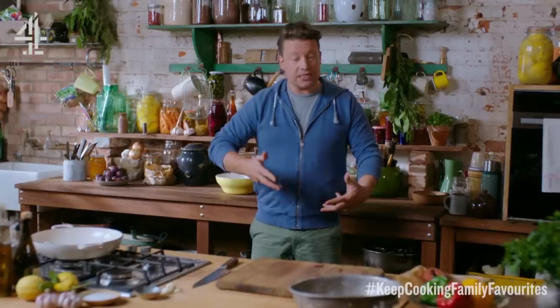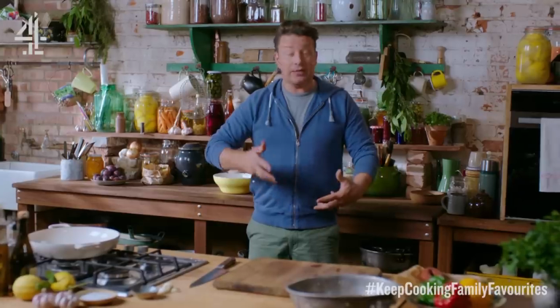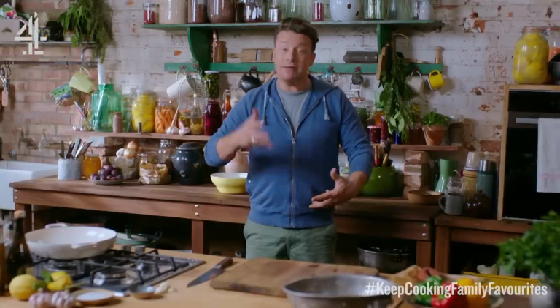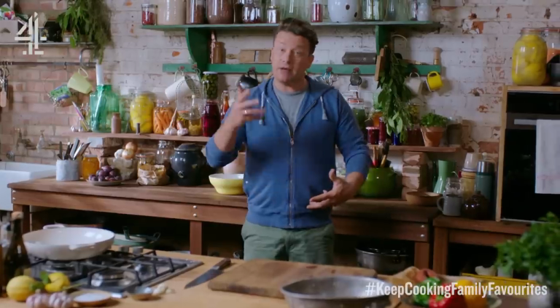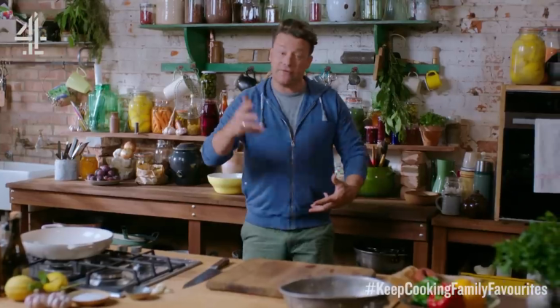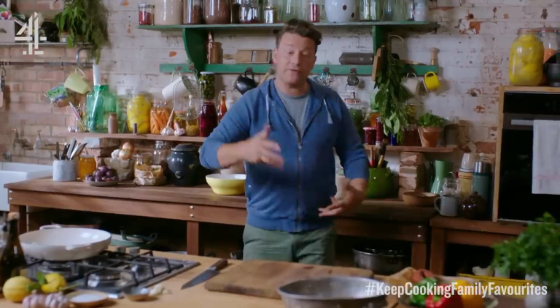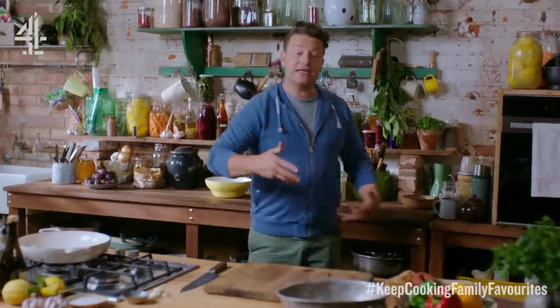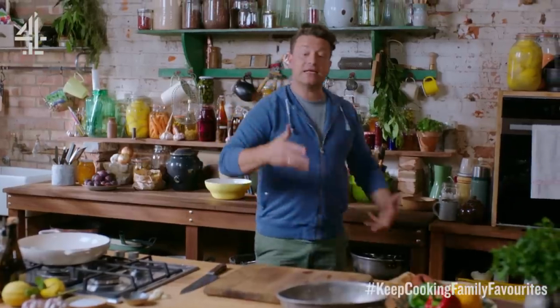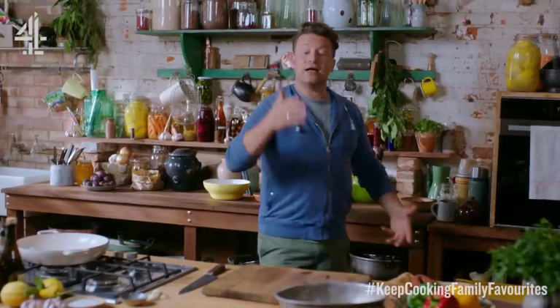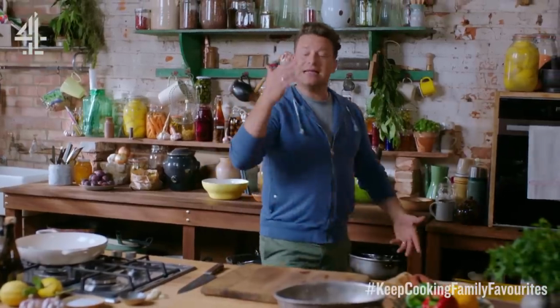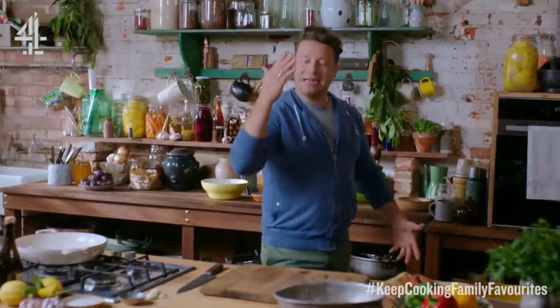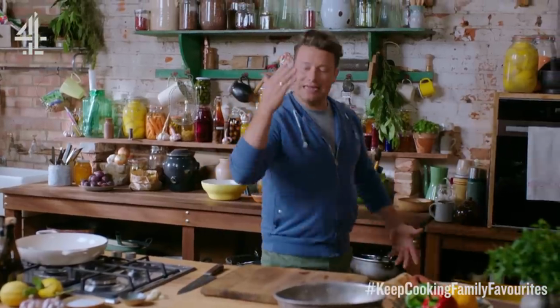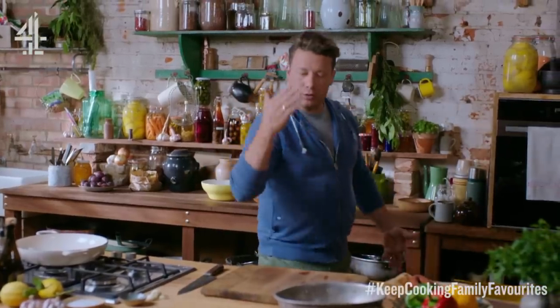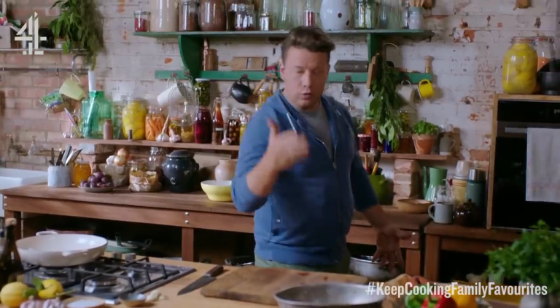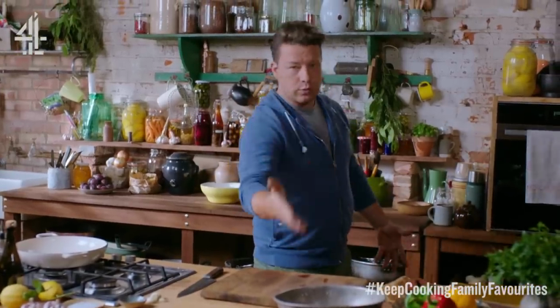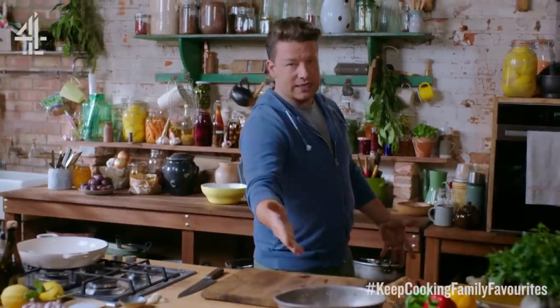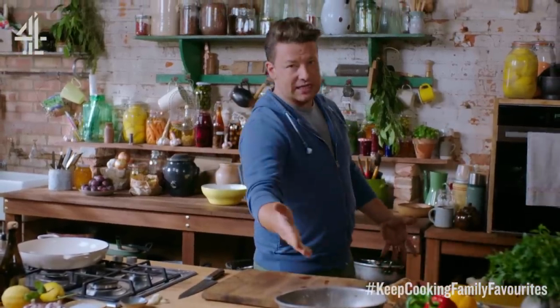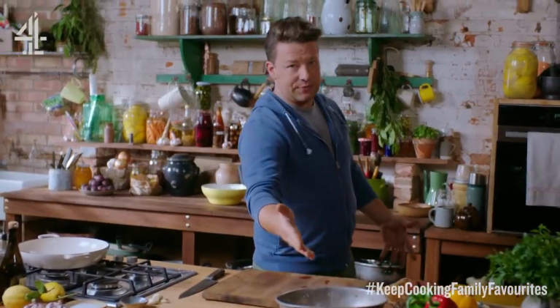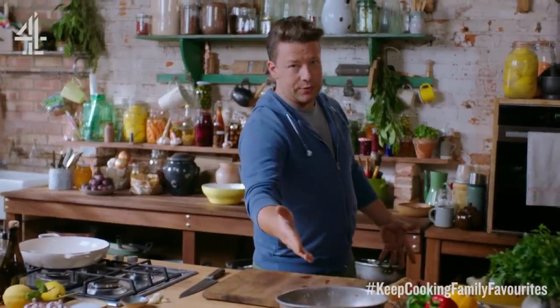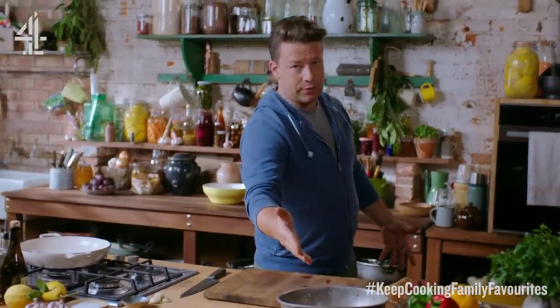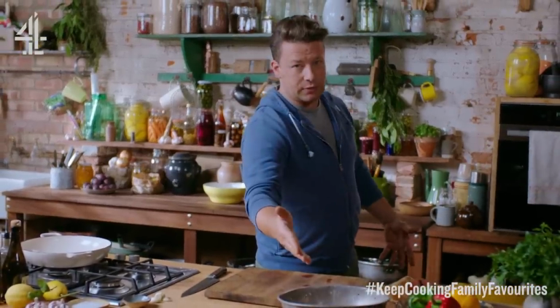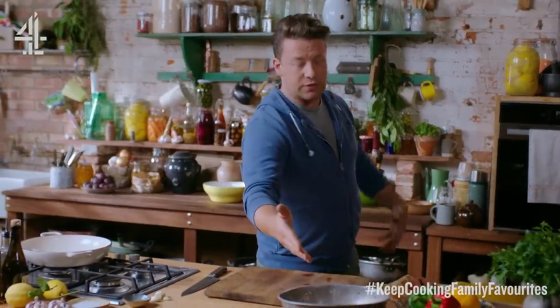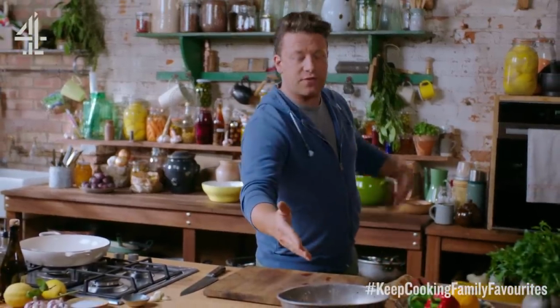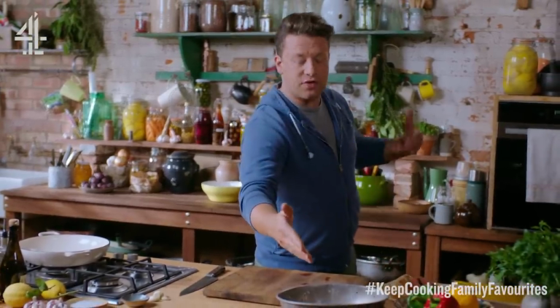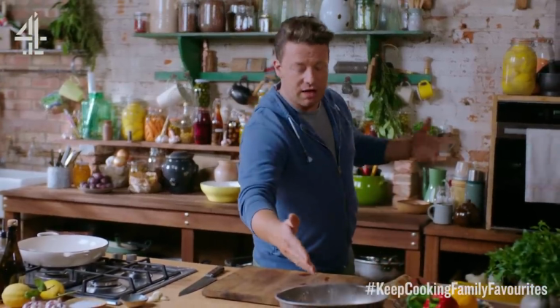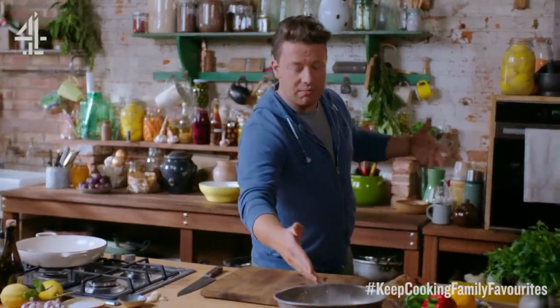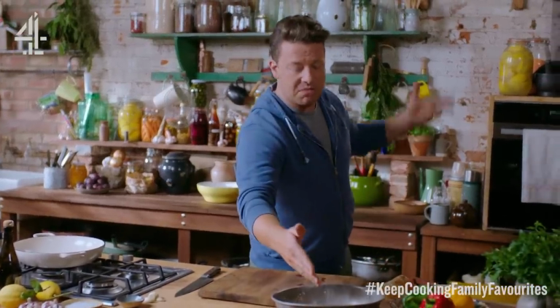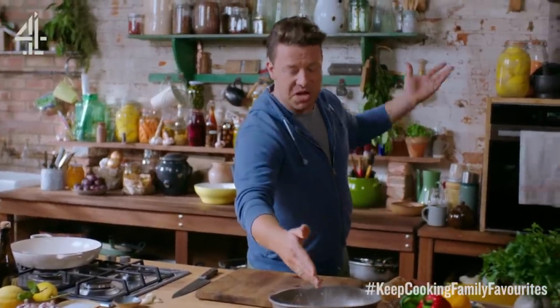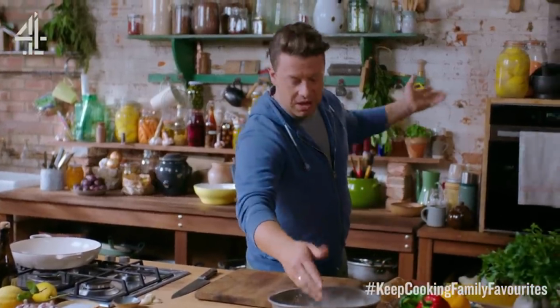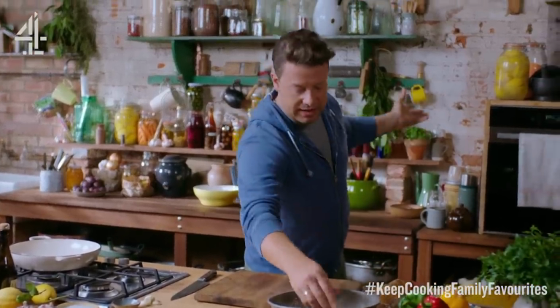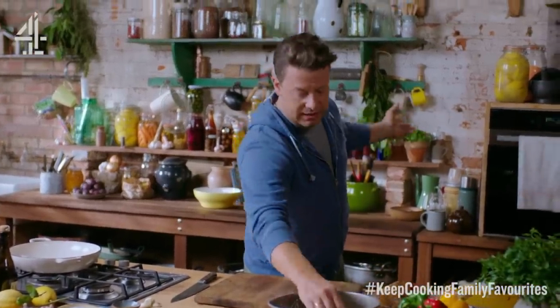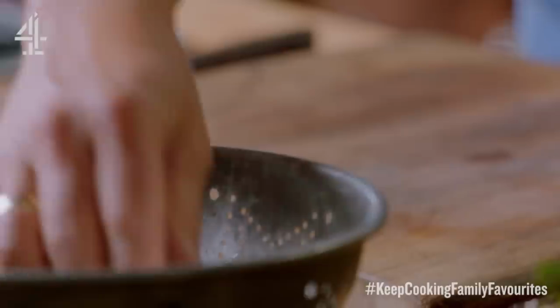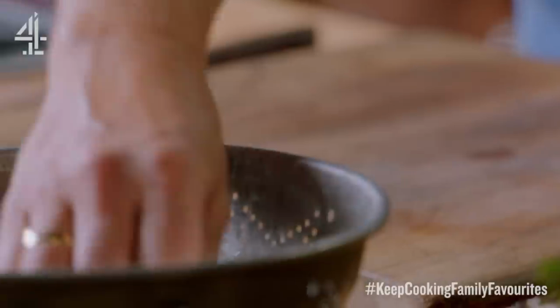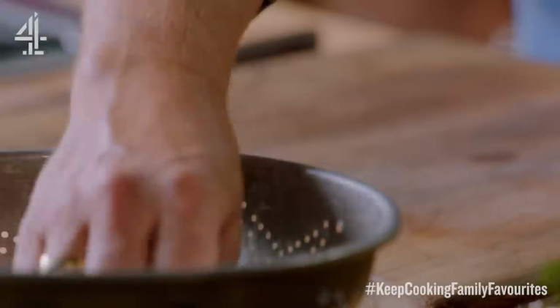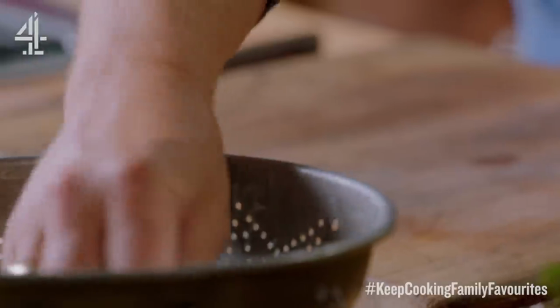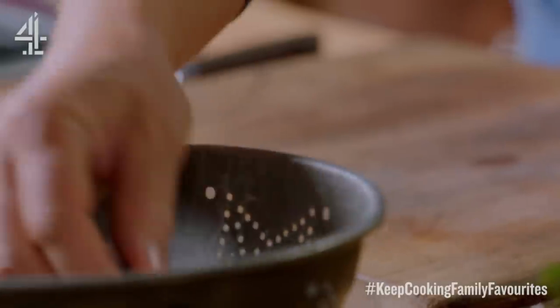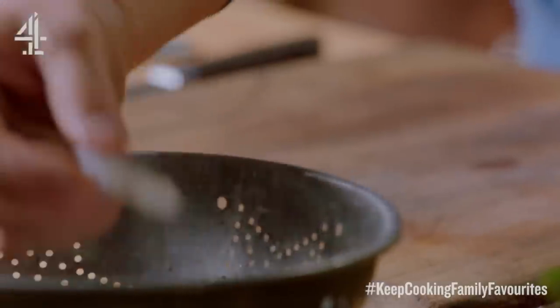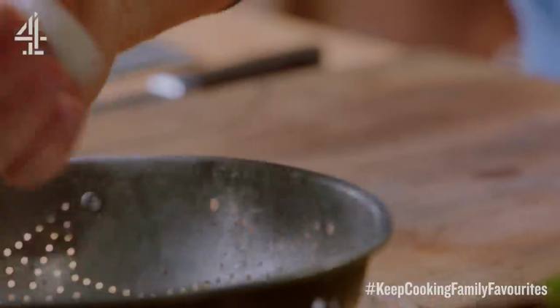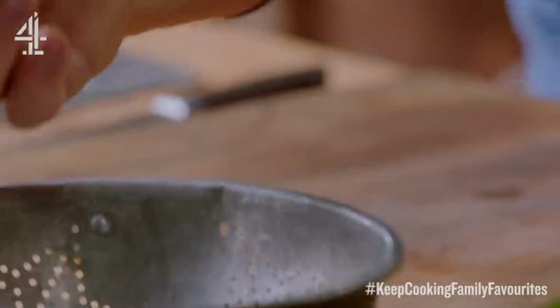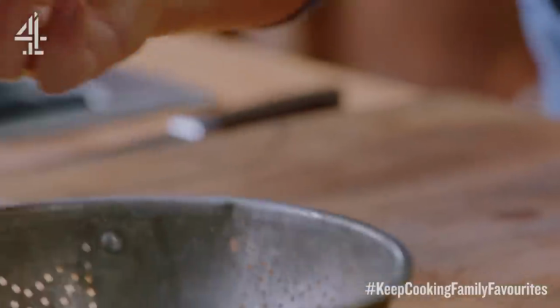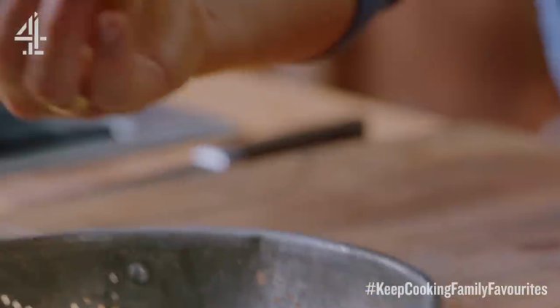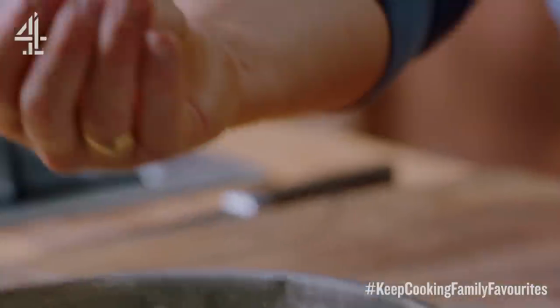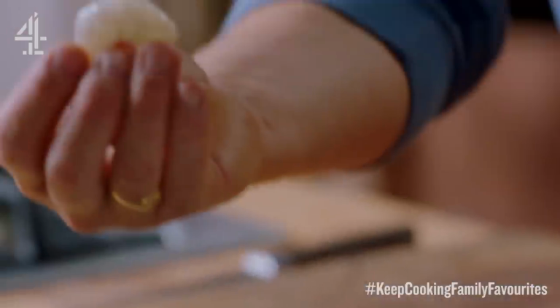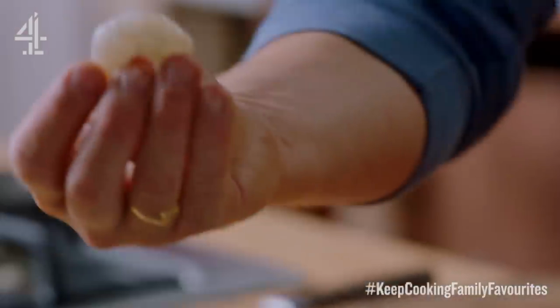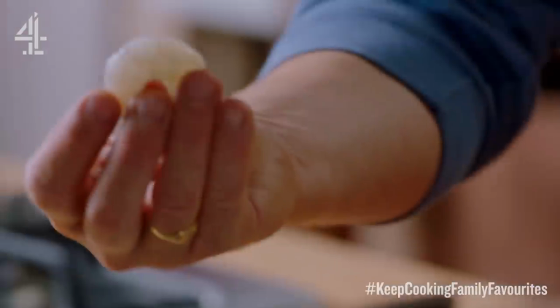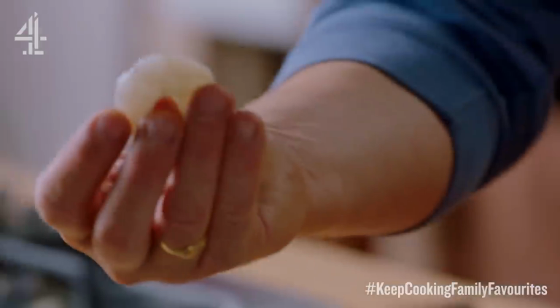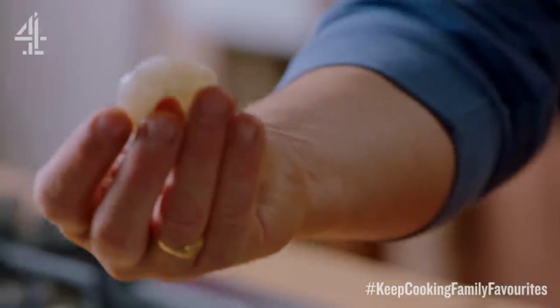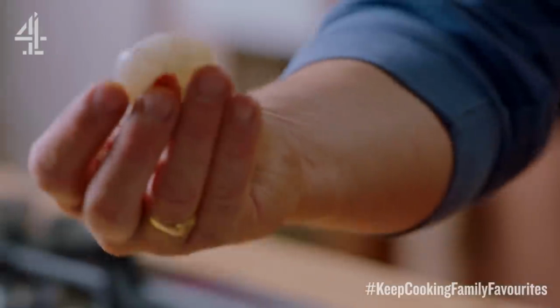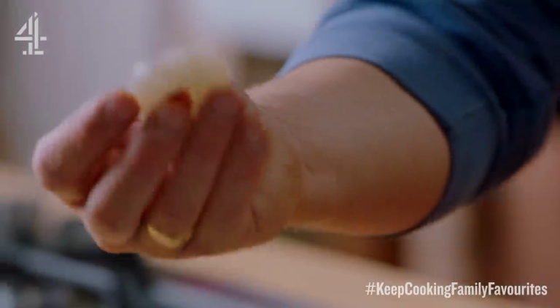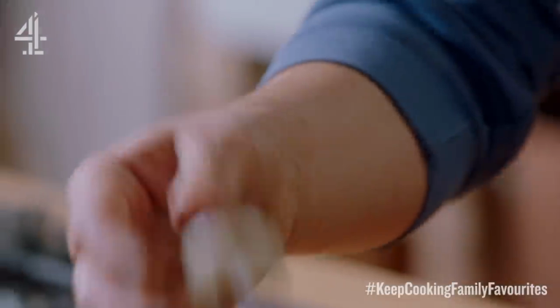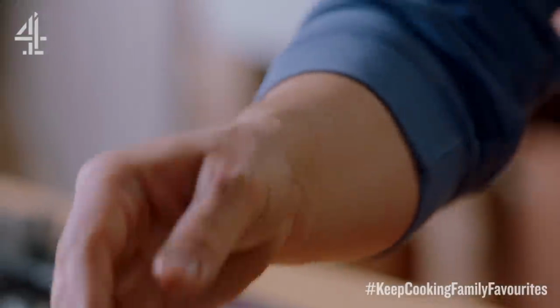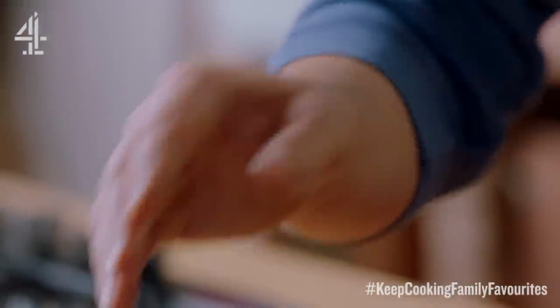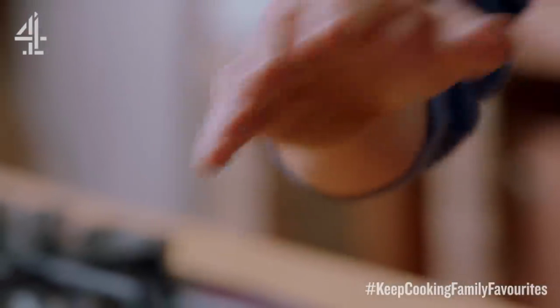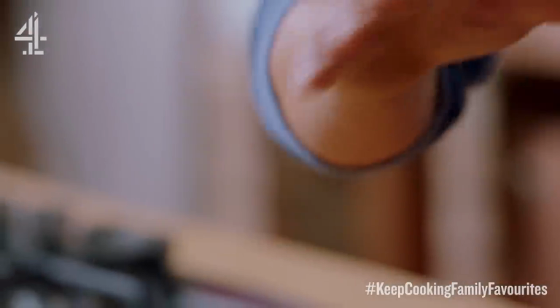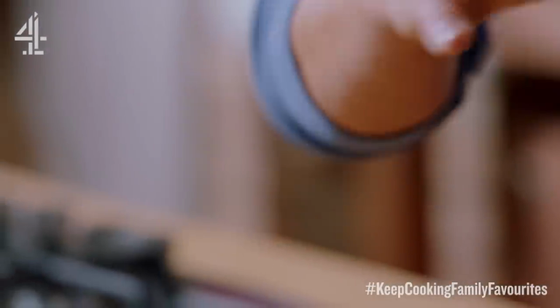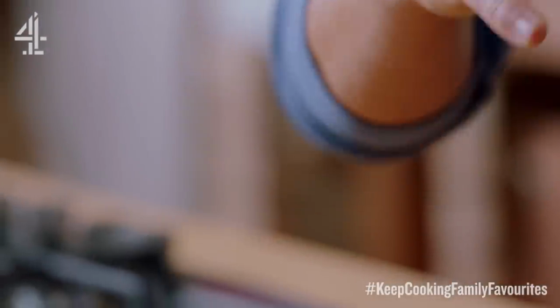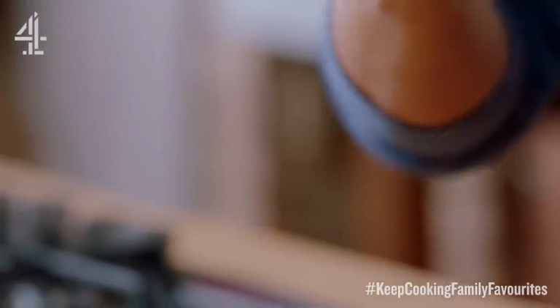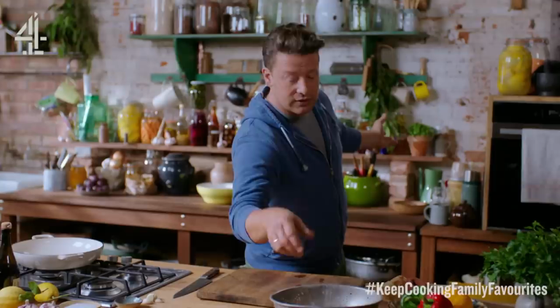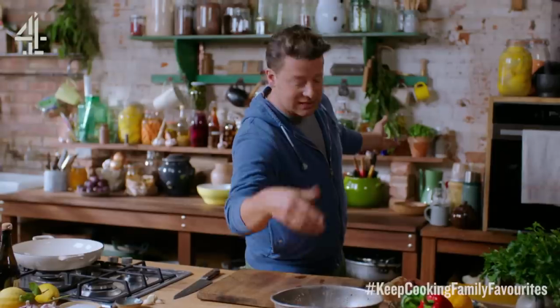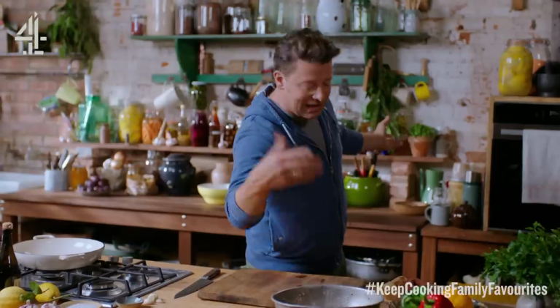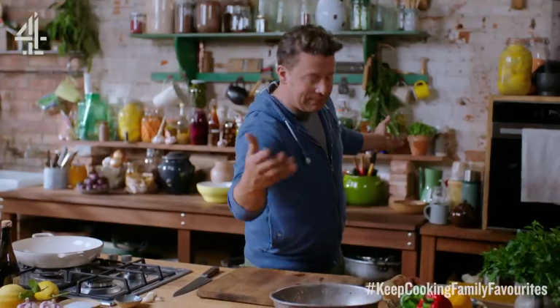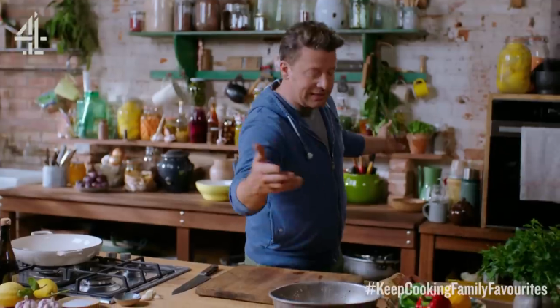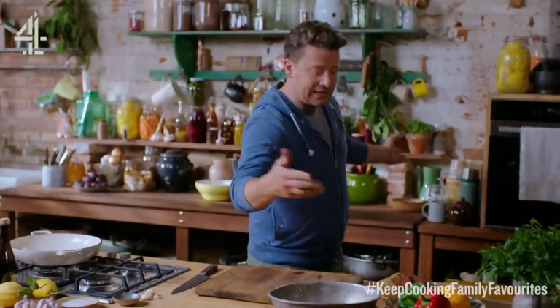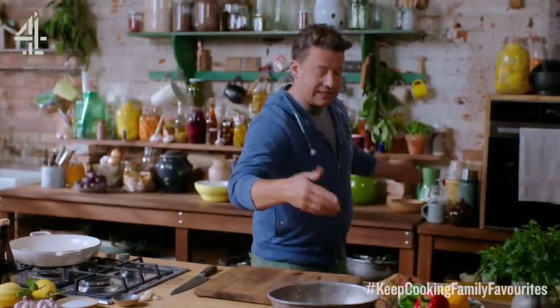So in my freezer I nearly always have prawns of some kind. Put them in a little cold water for like 15 minutes and they defrost. Happy days.